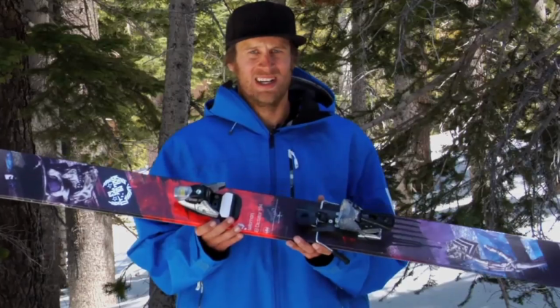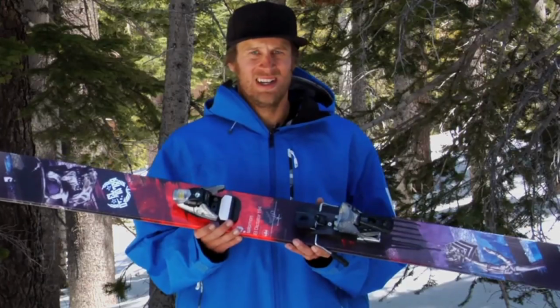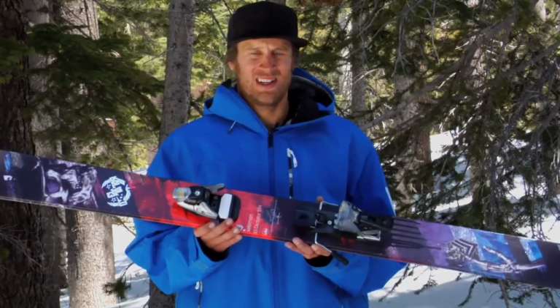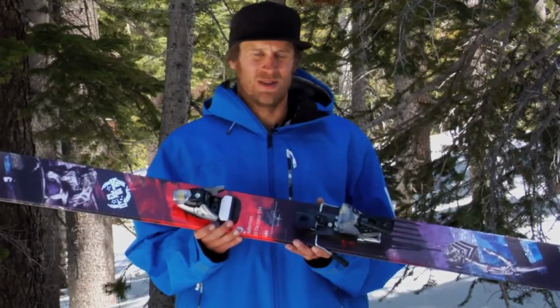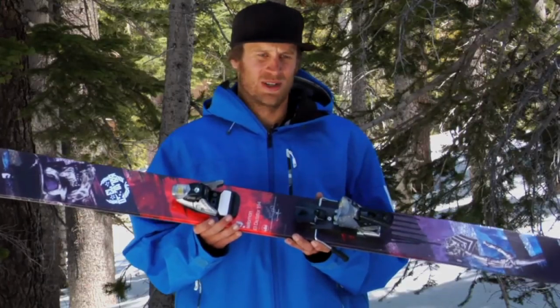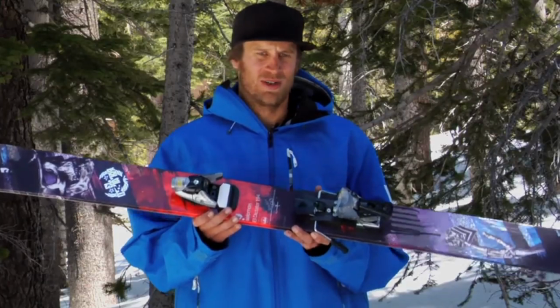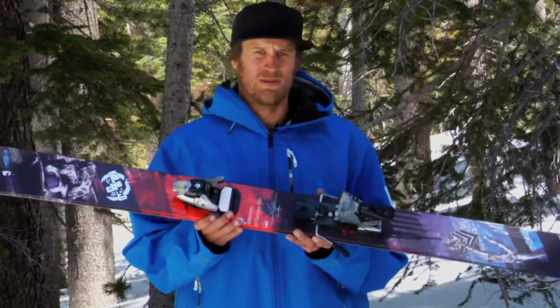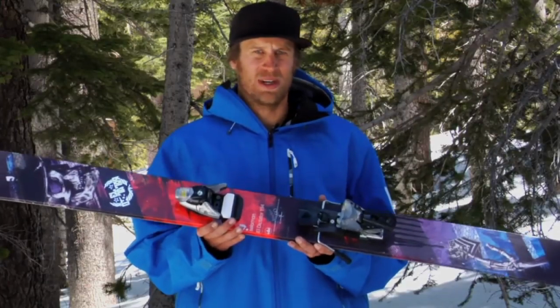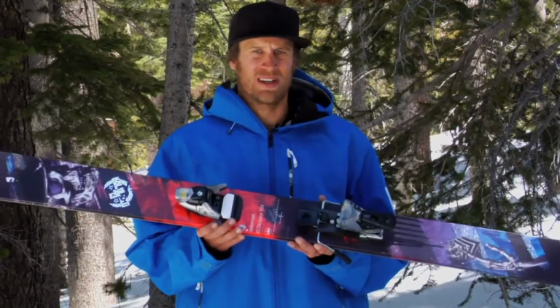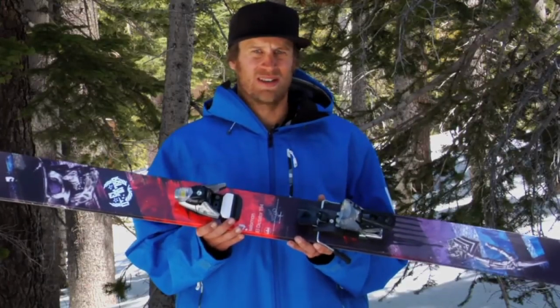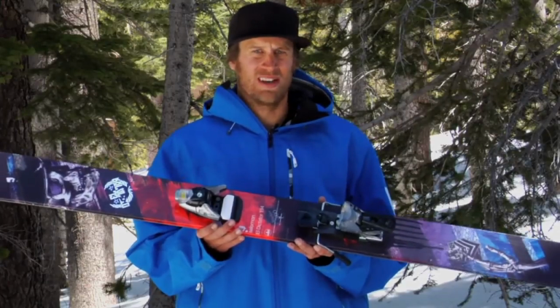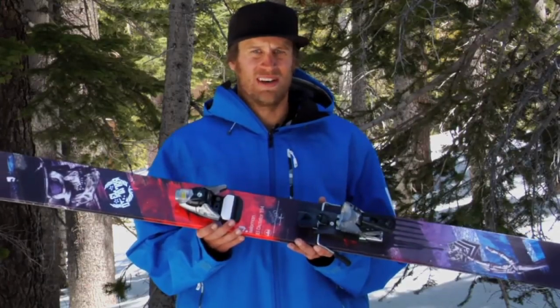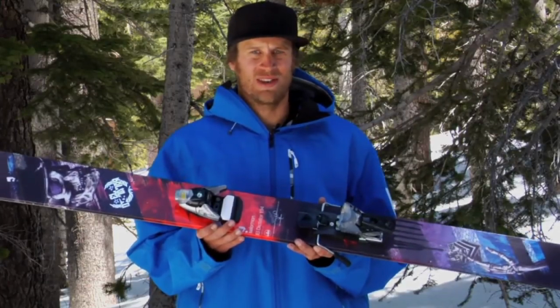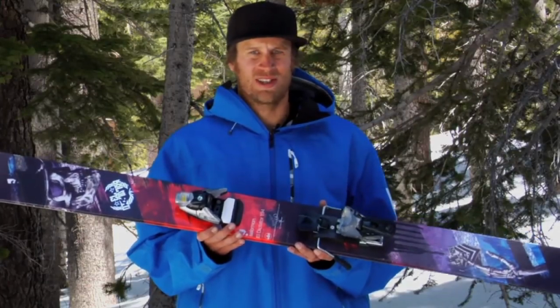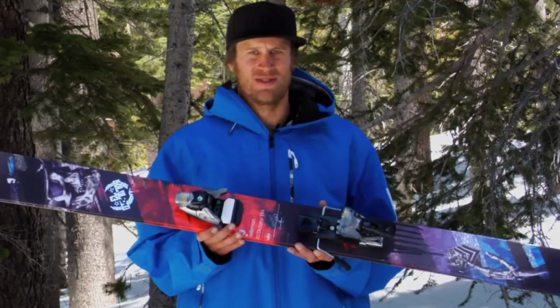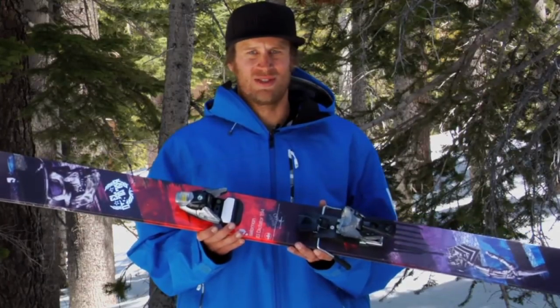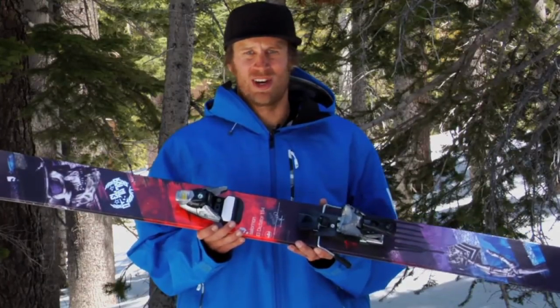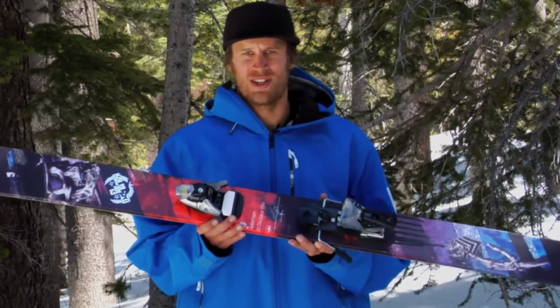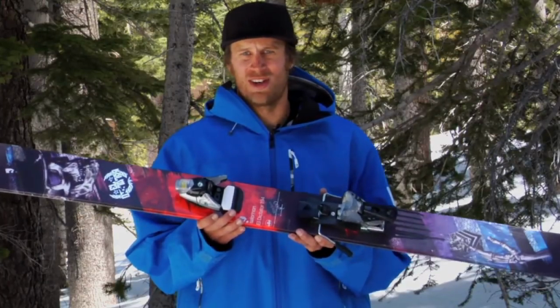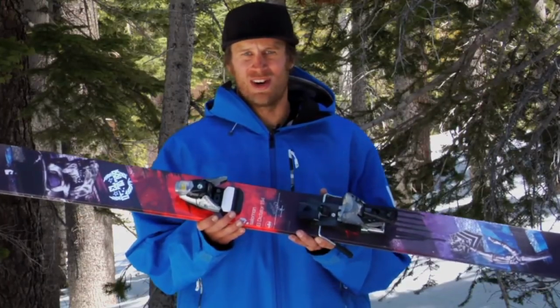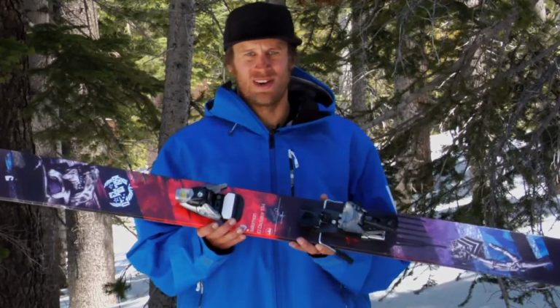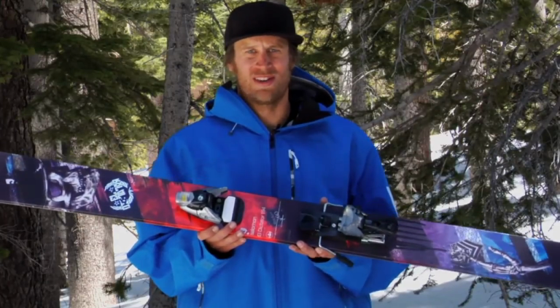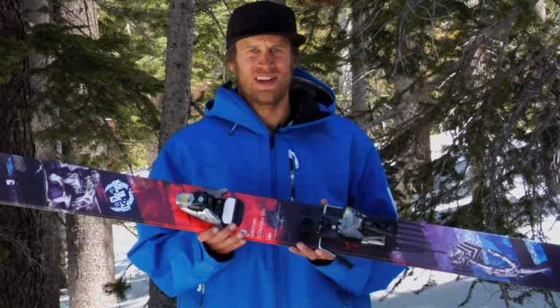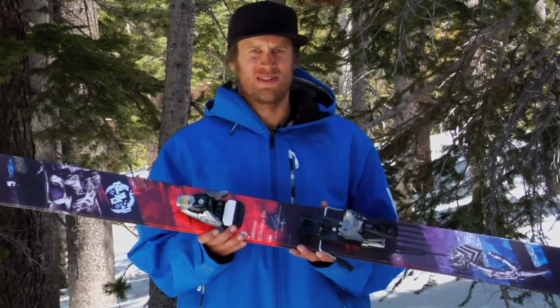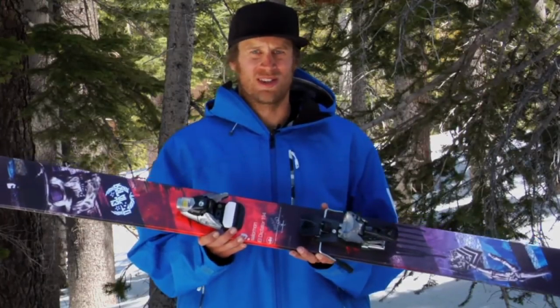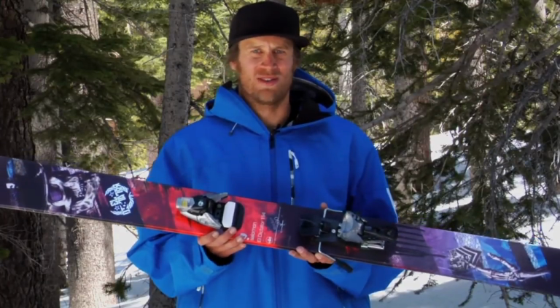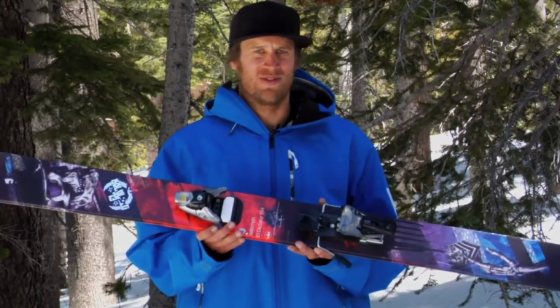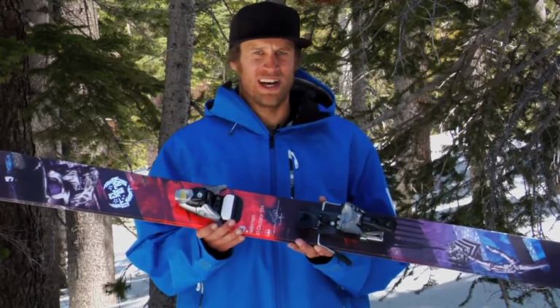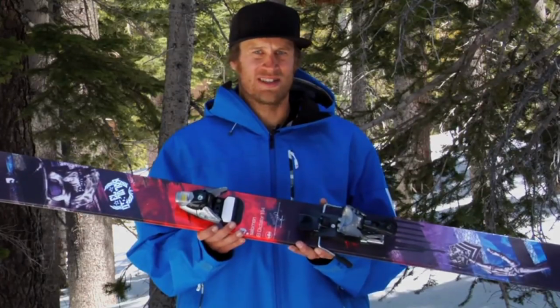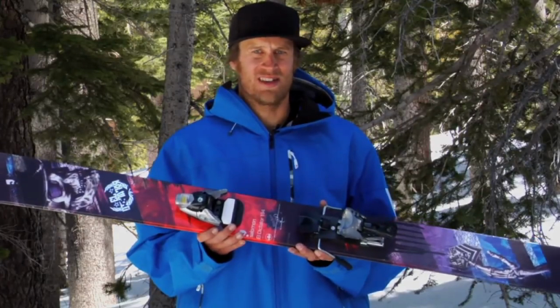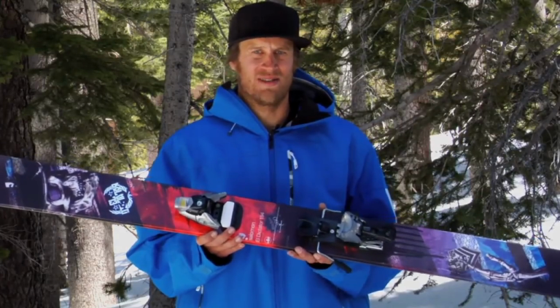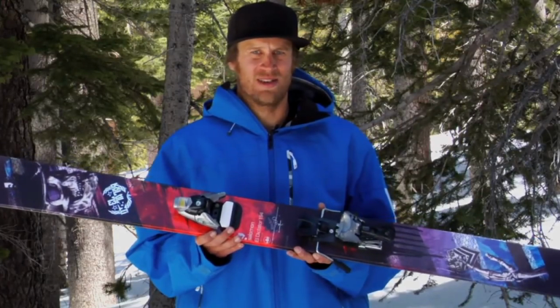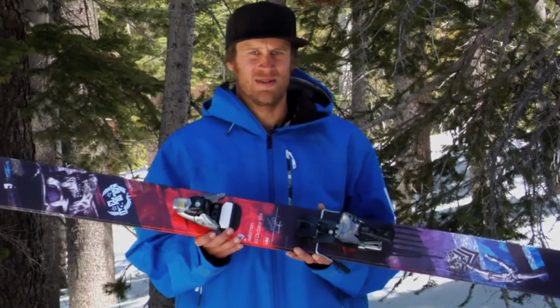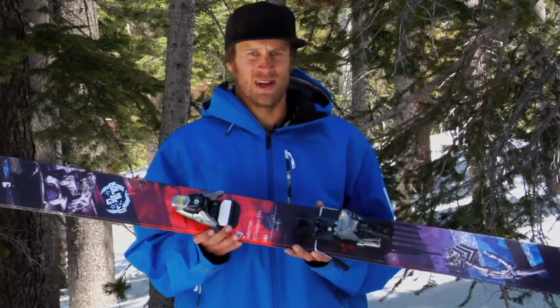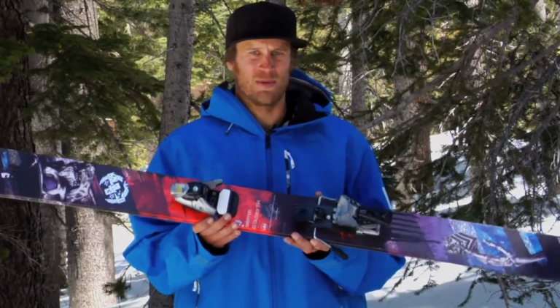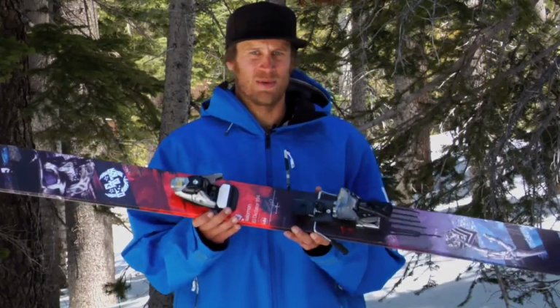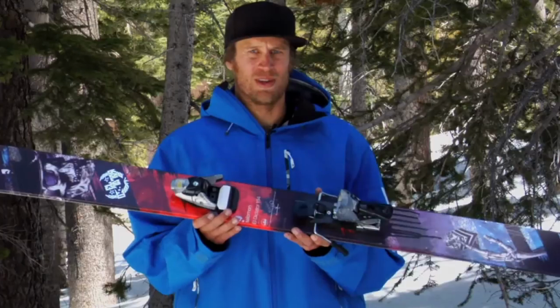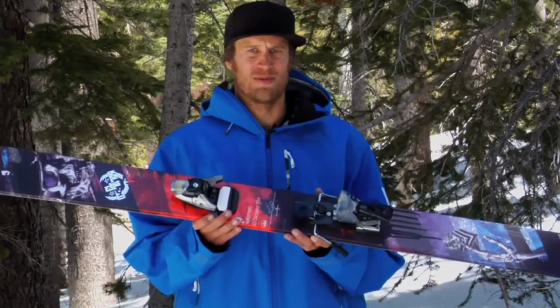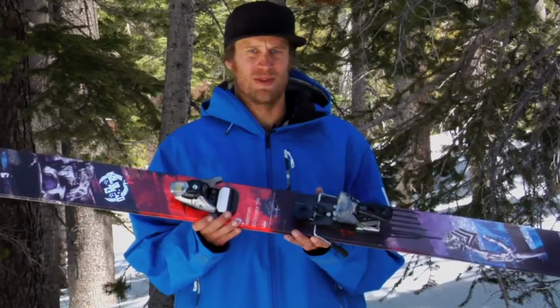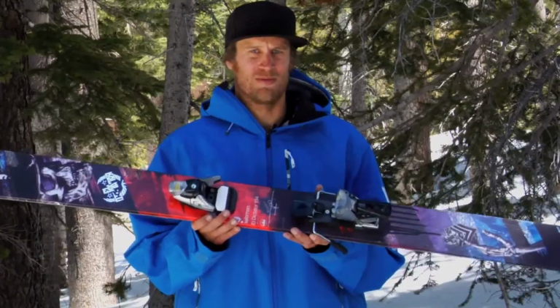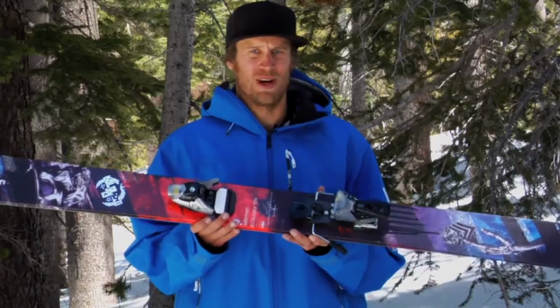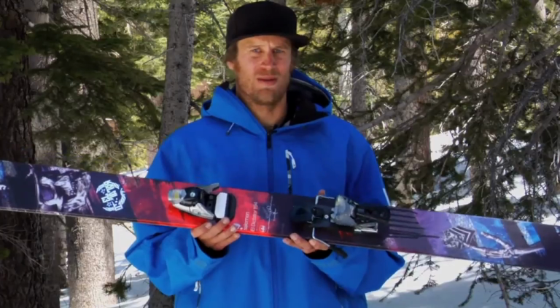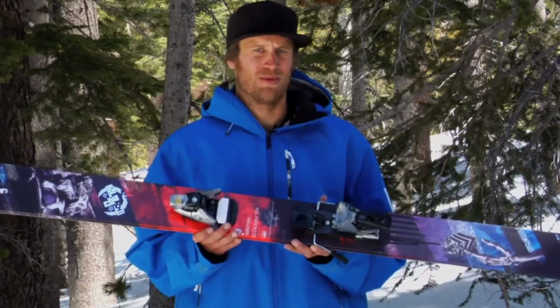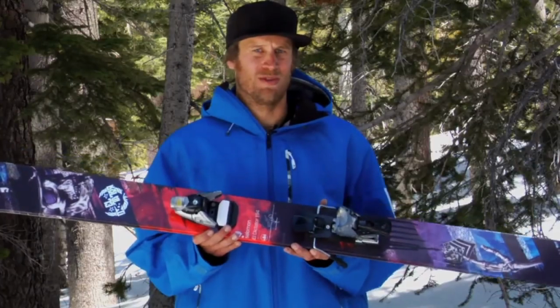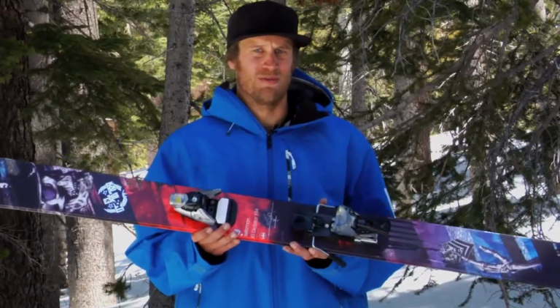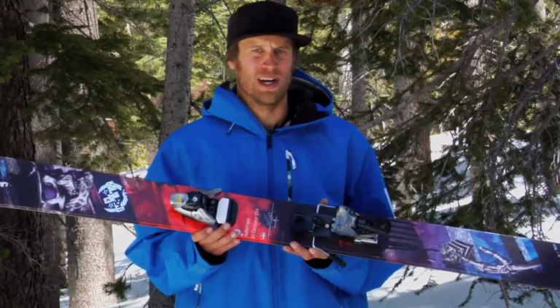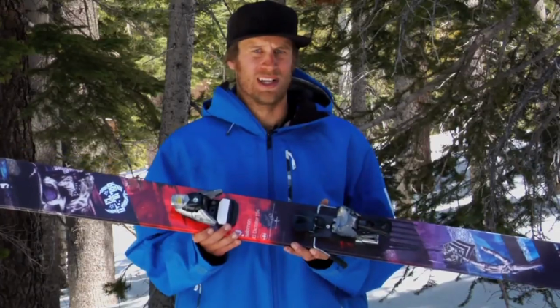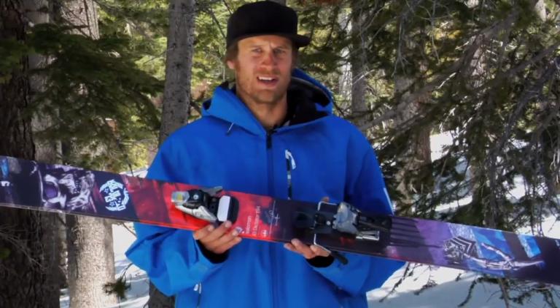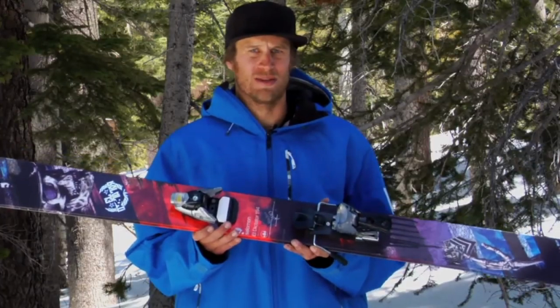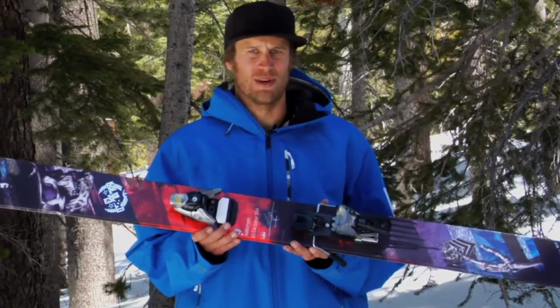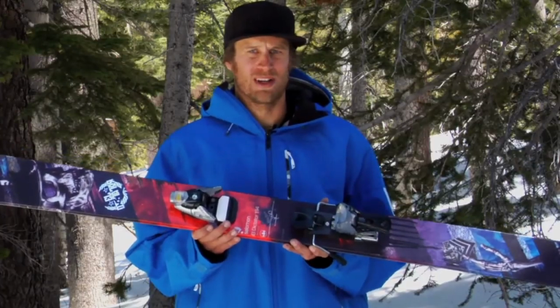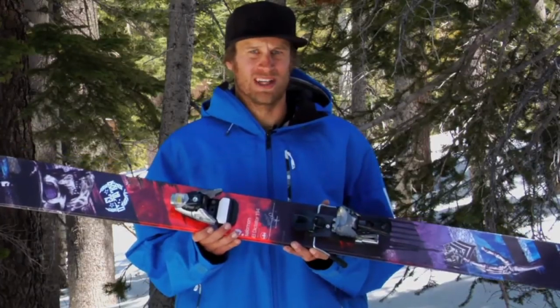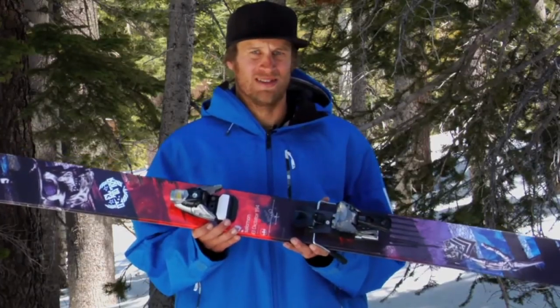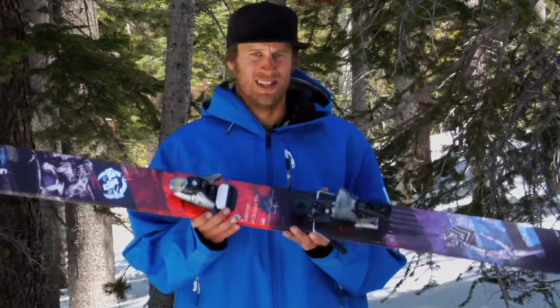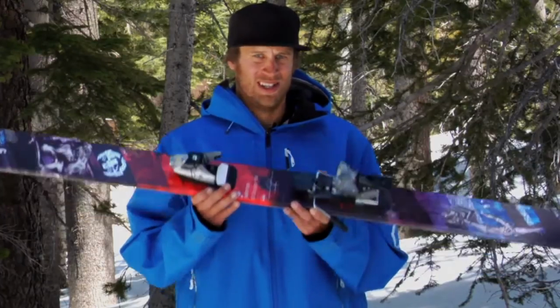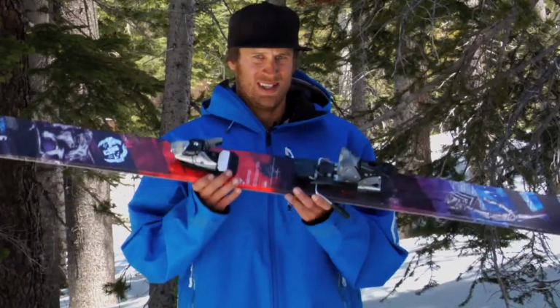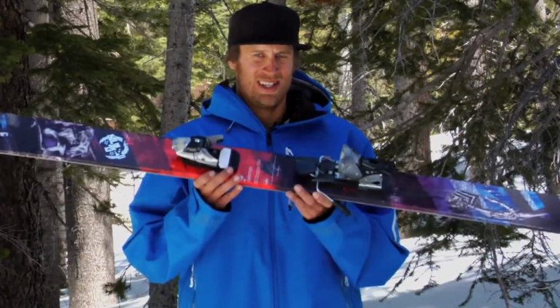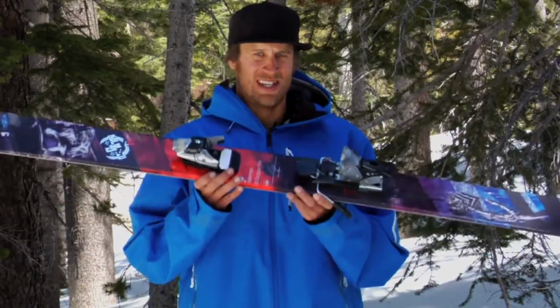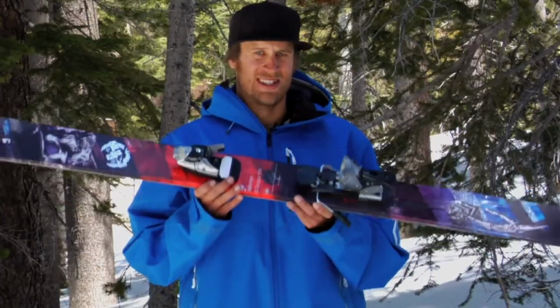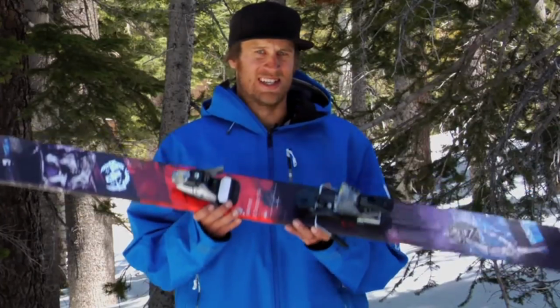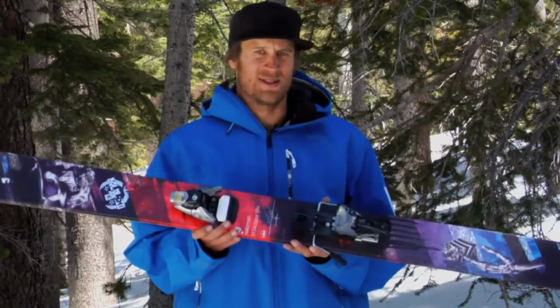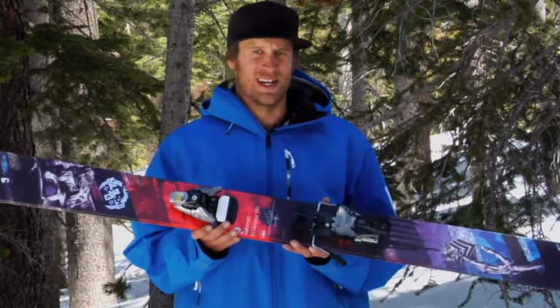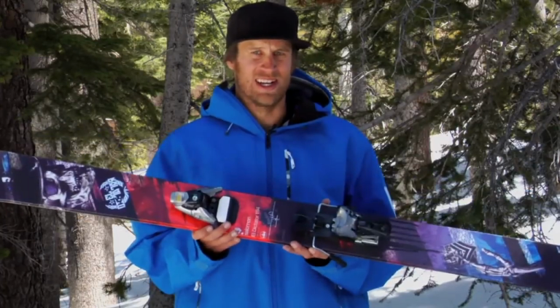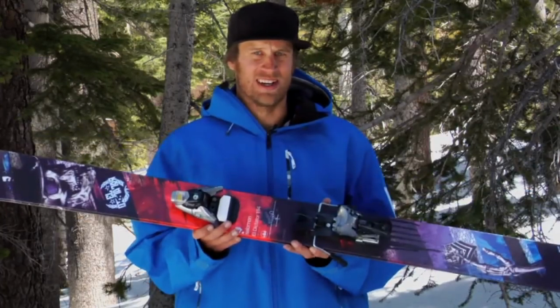We're going bigger than ever, charging harder than ever, going faster than ever, and we want the most bomb-proof binding on the market. That's this right here.